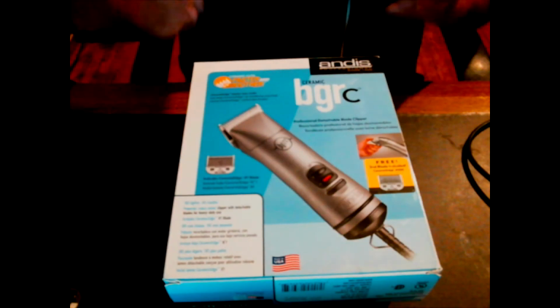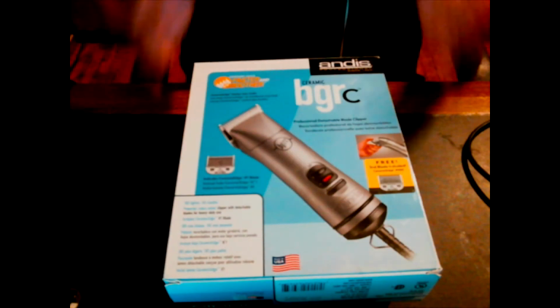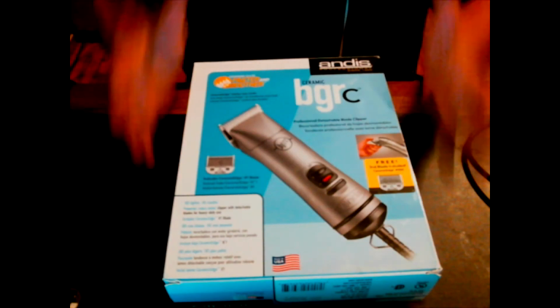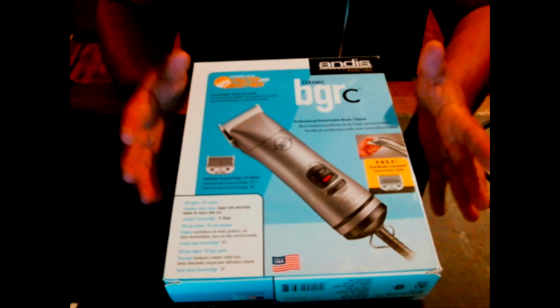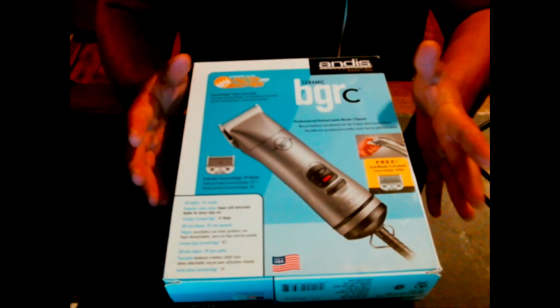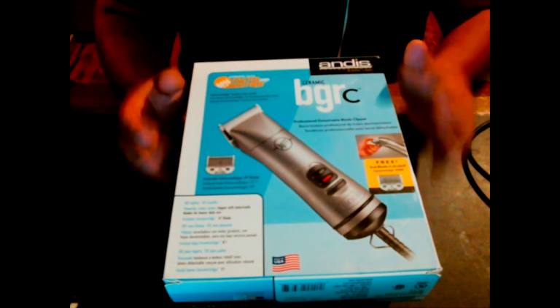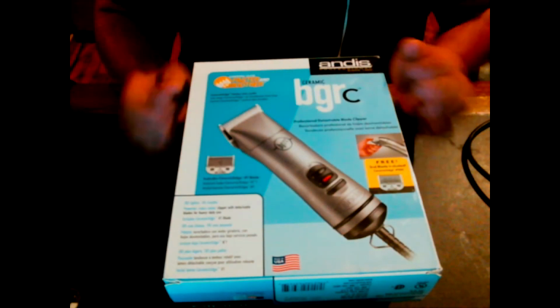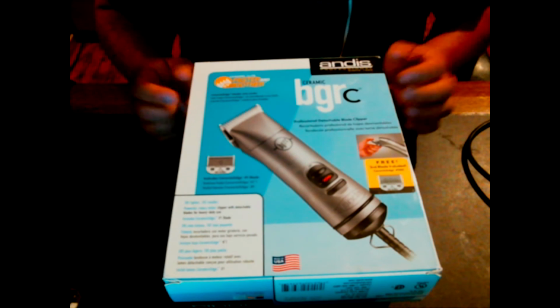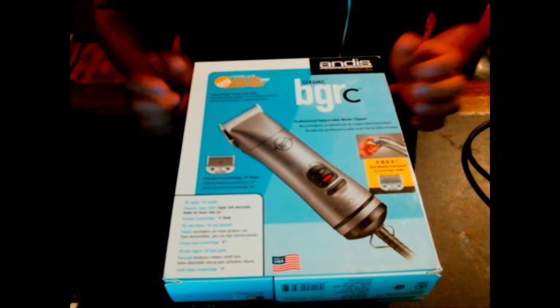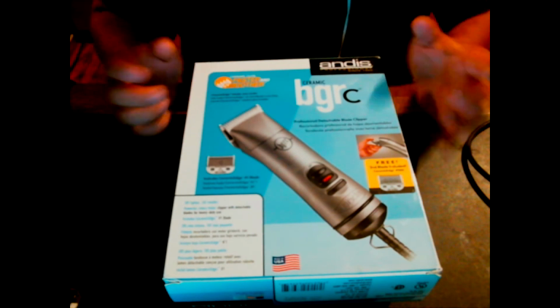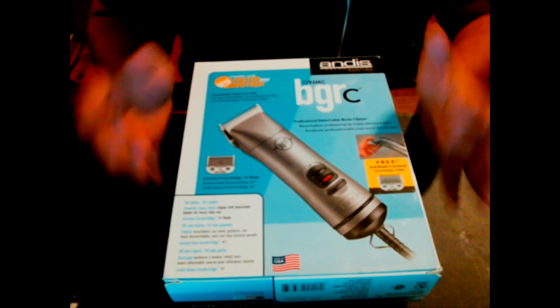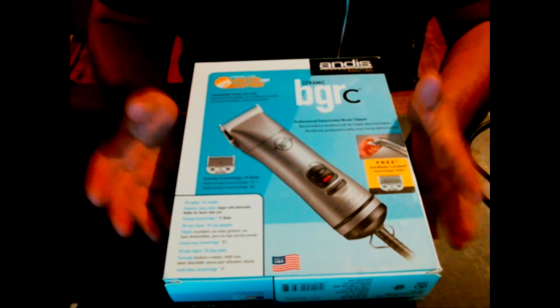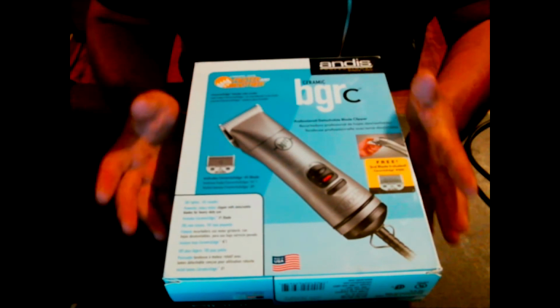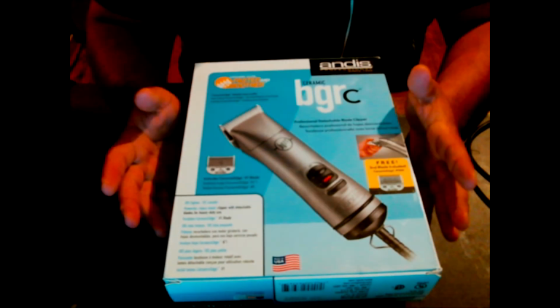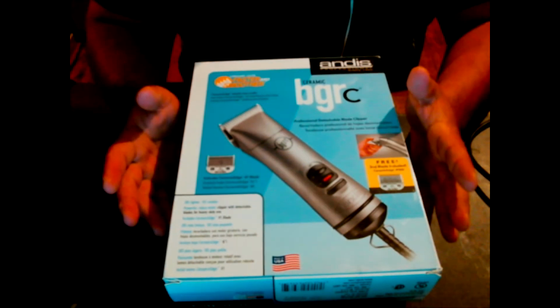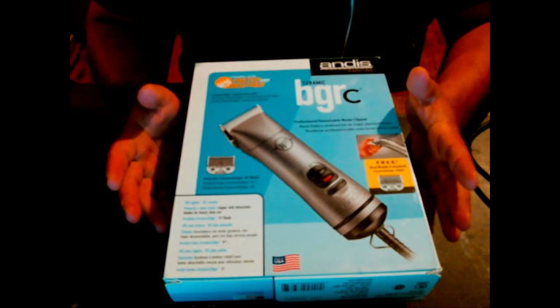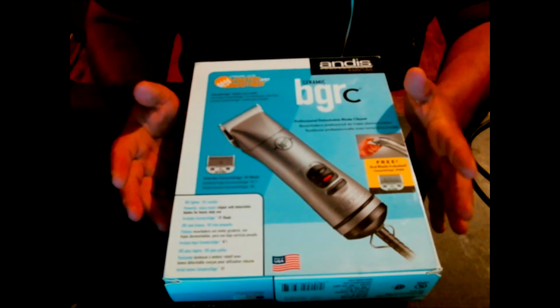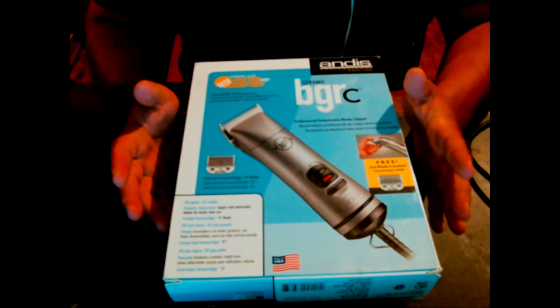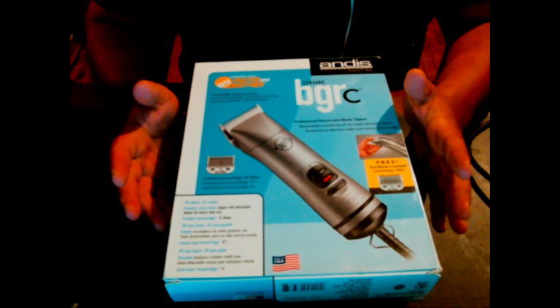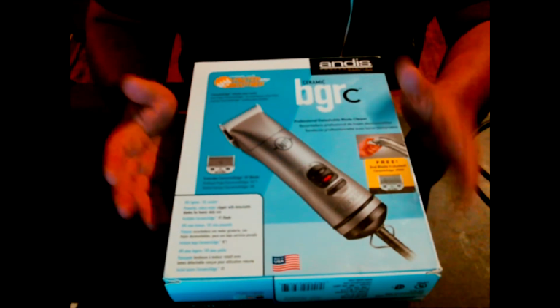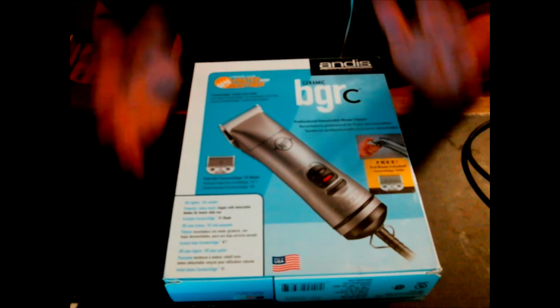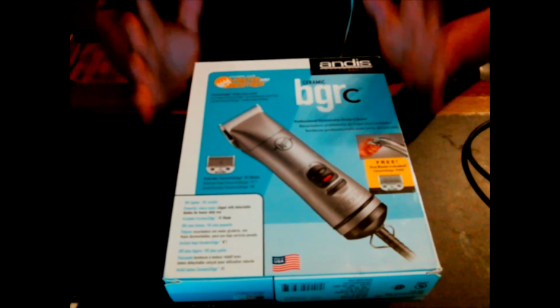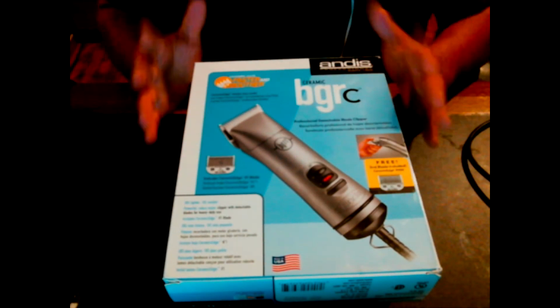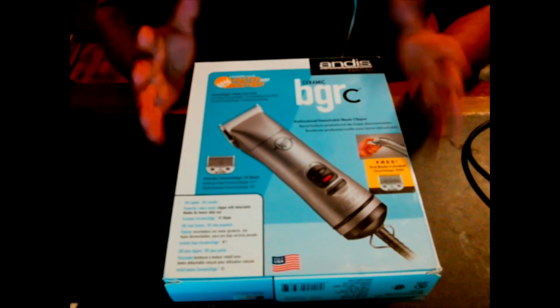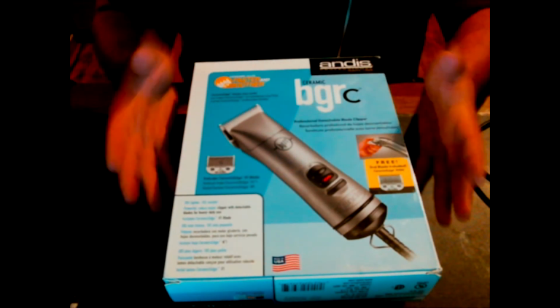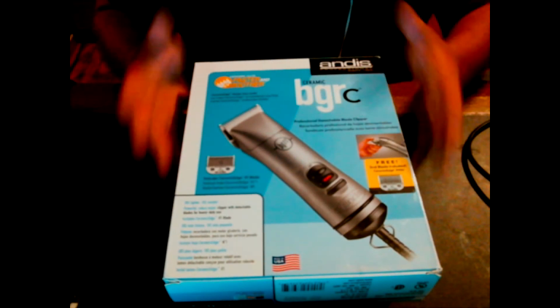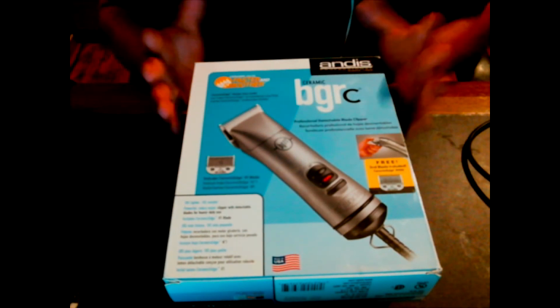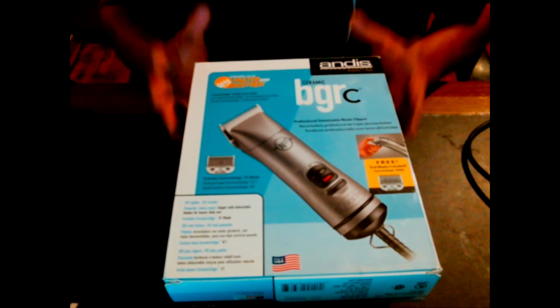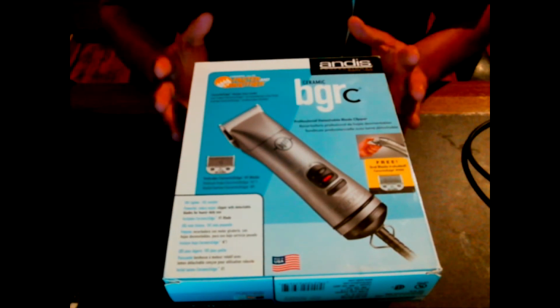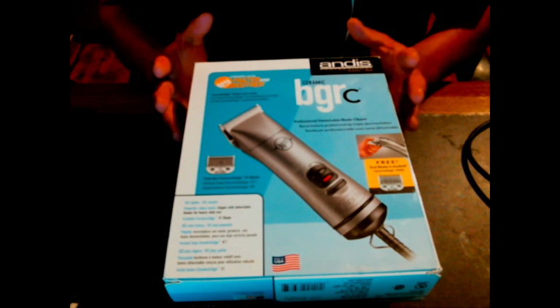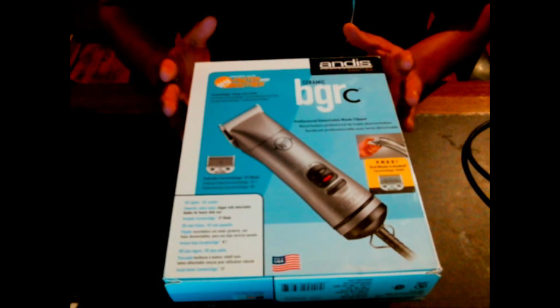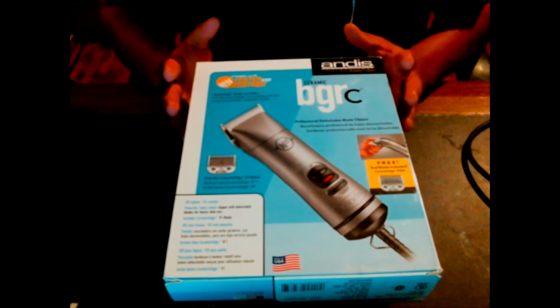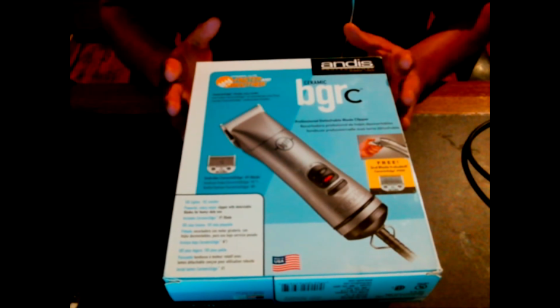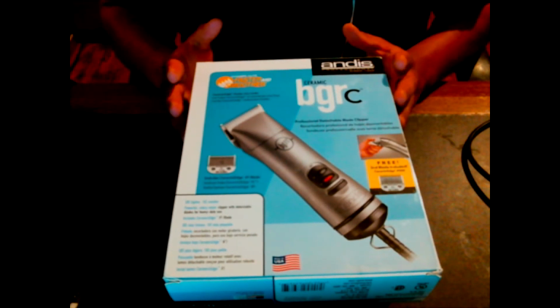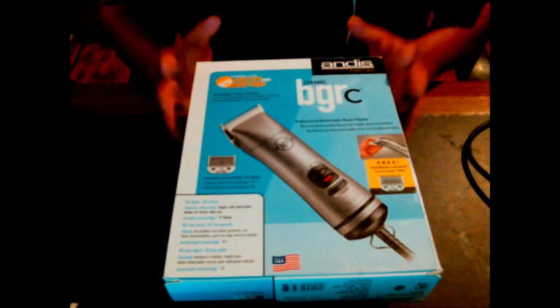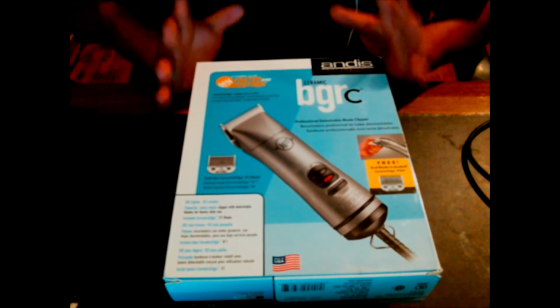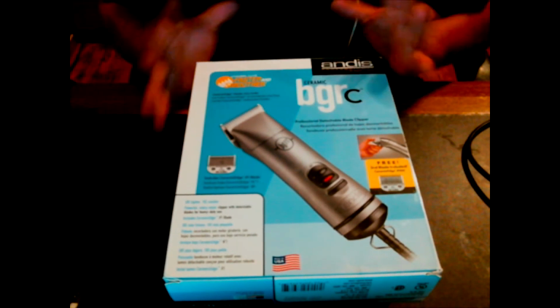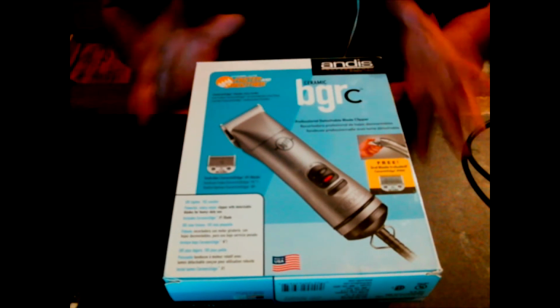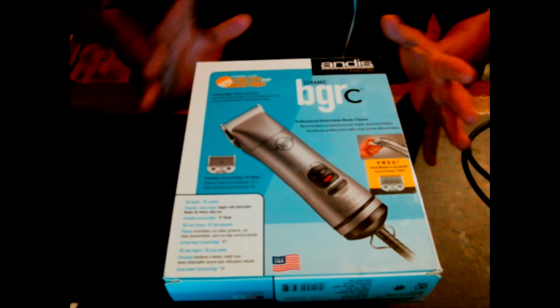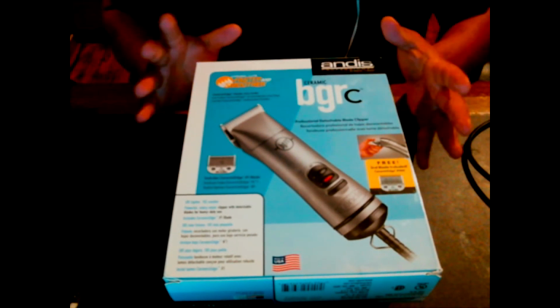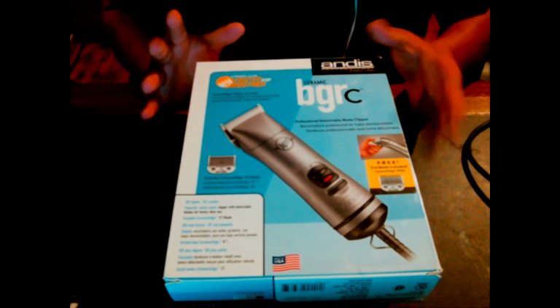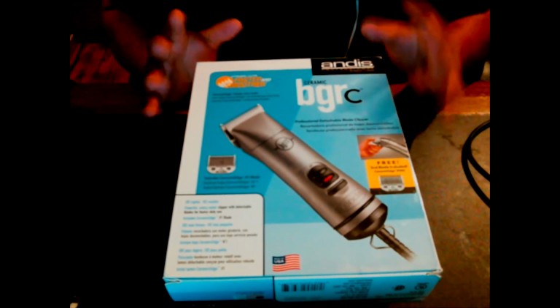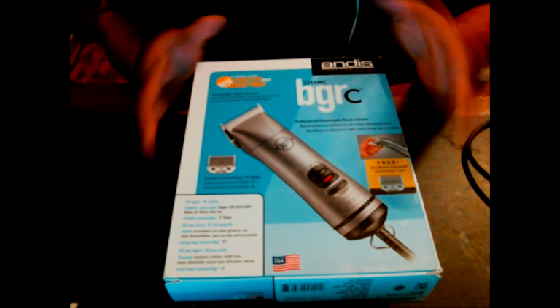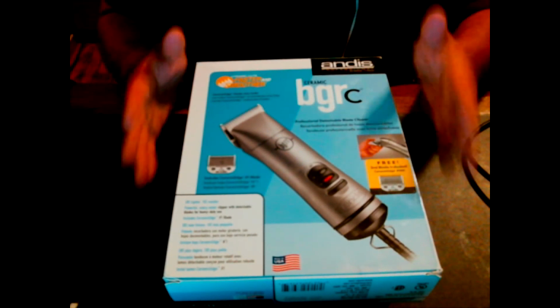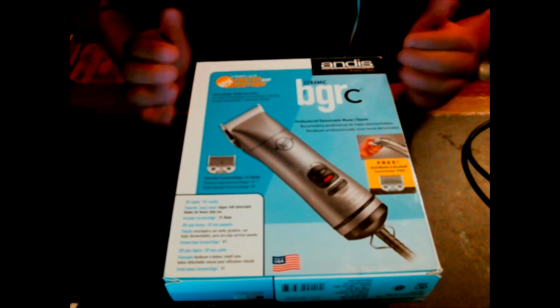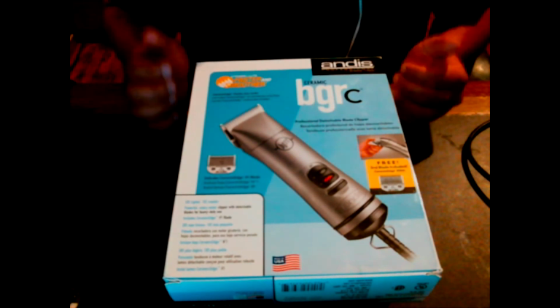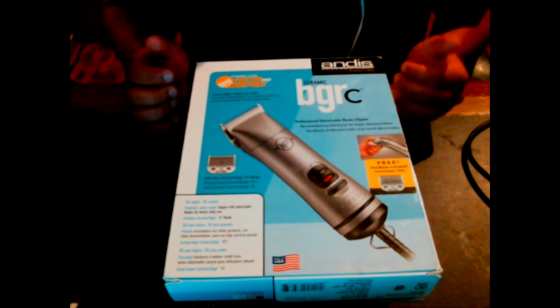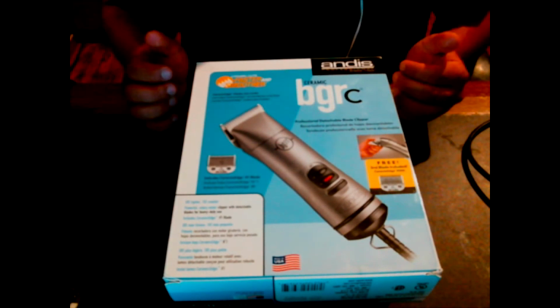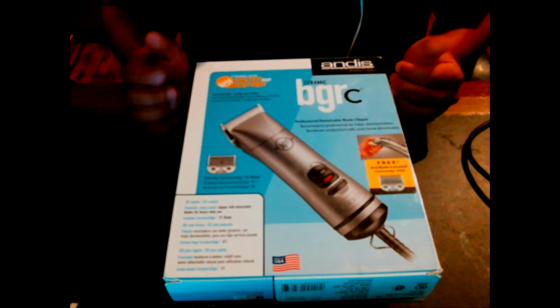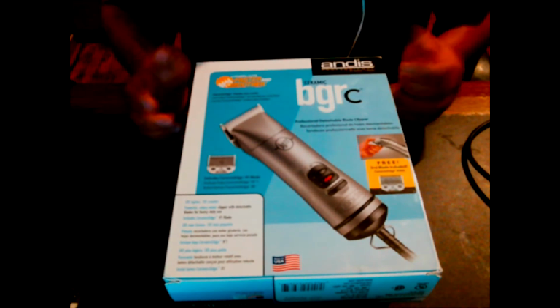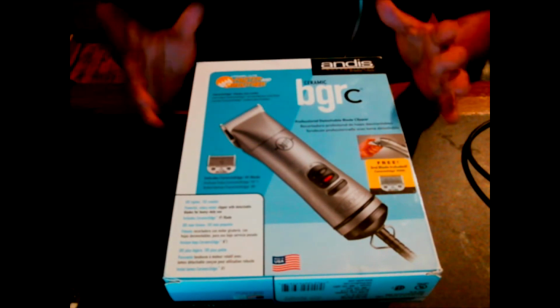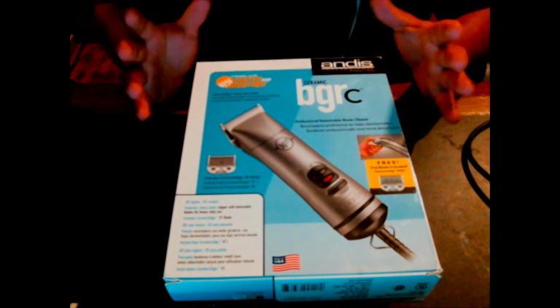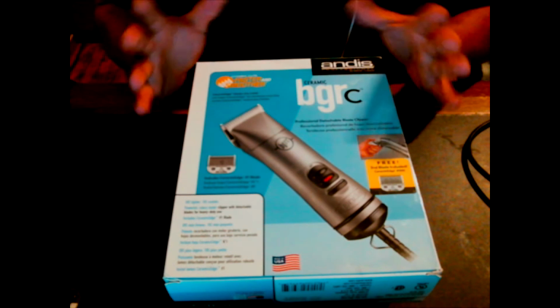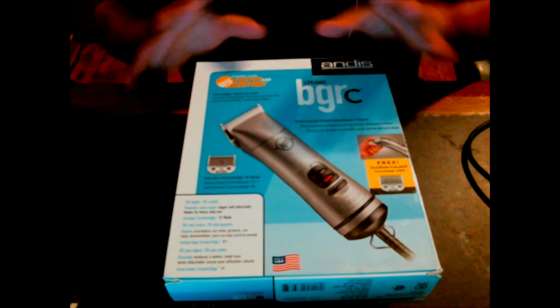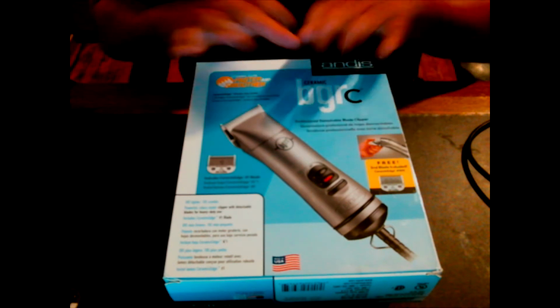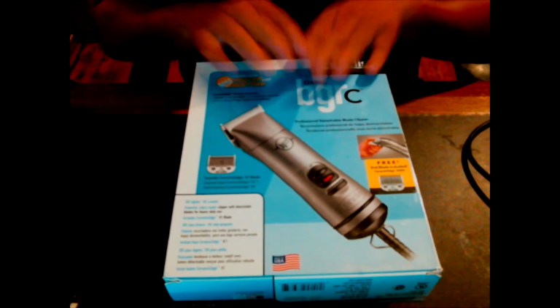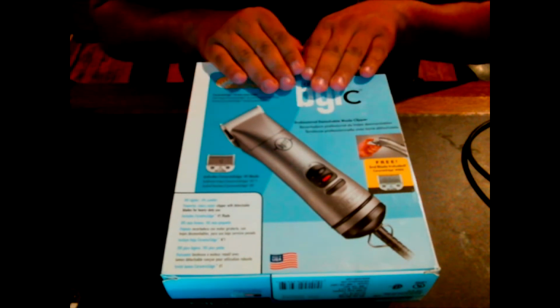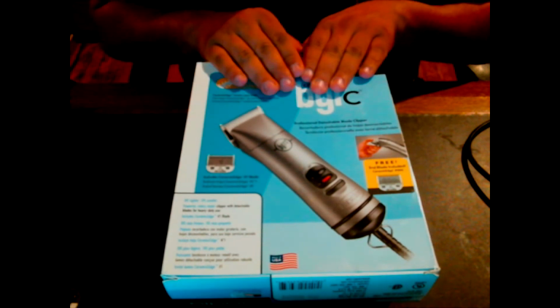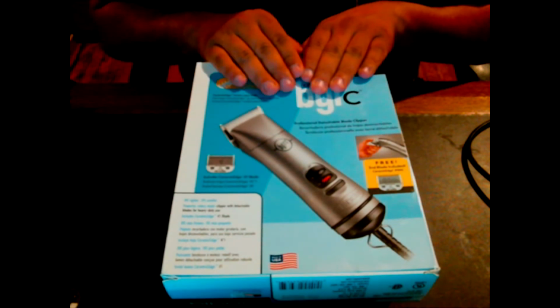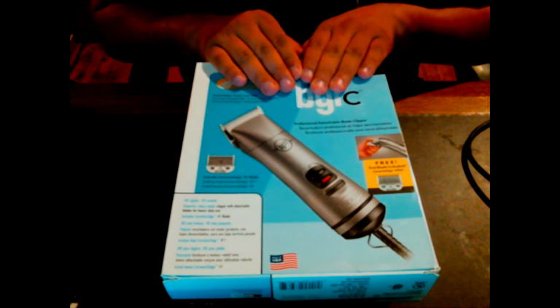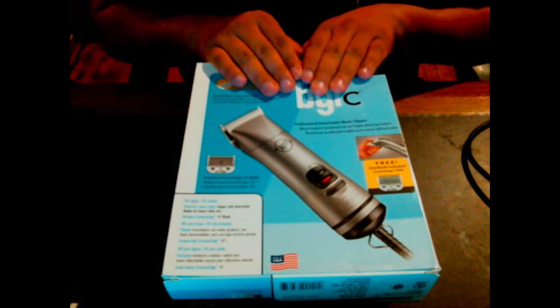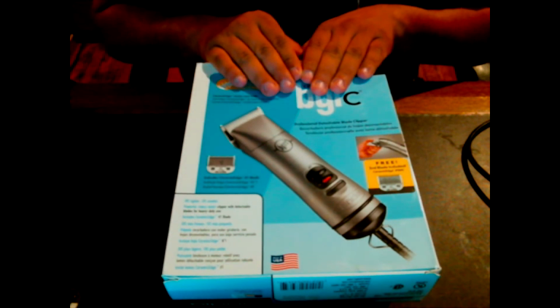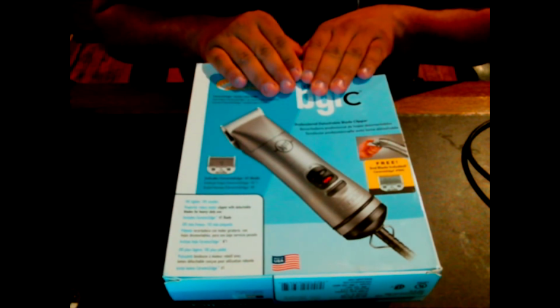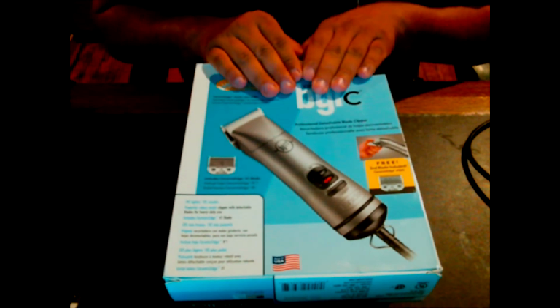What's up guys? This is going to be a review slash unboxing — not really, you'll see what I mean — of the BGR-C's.